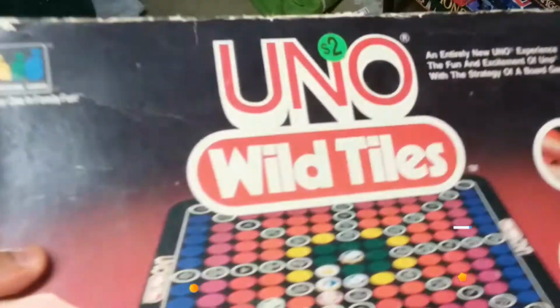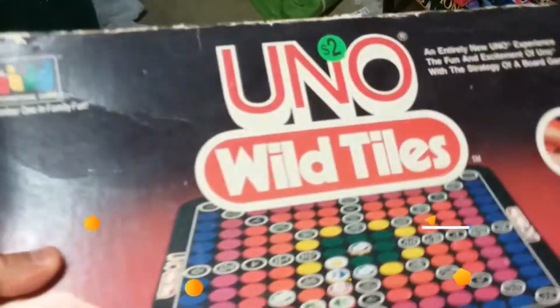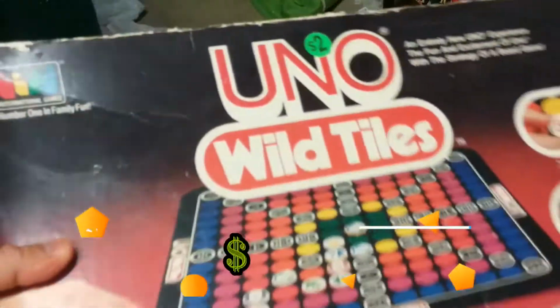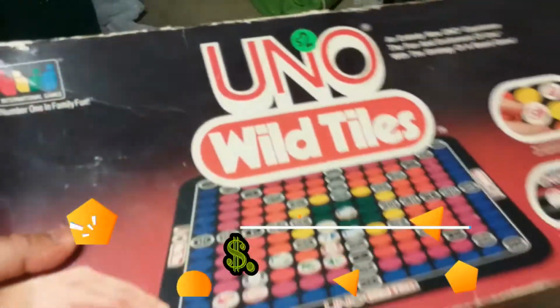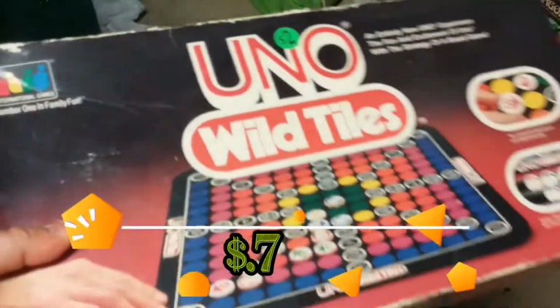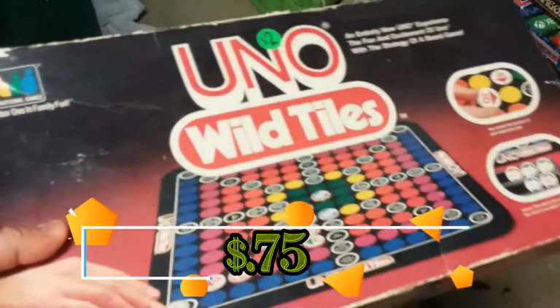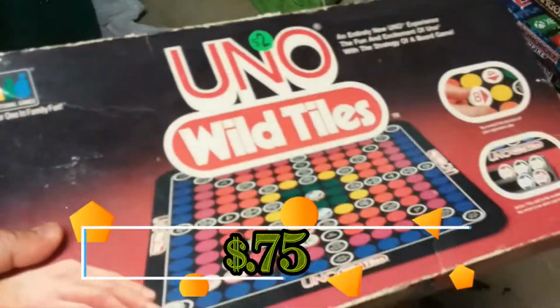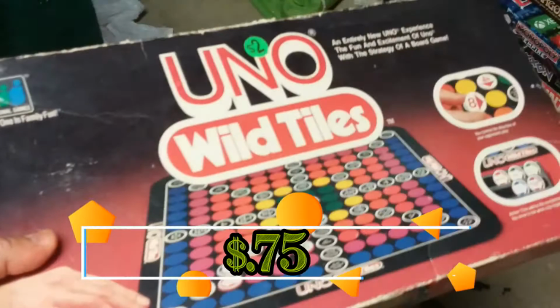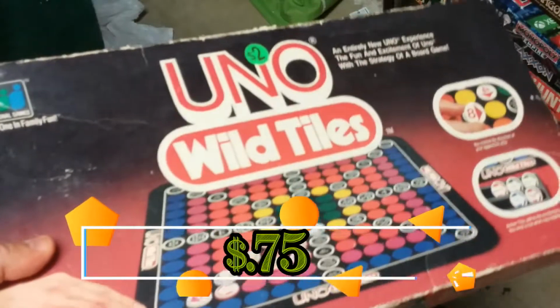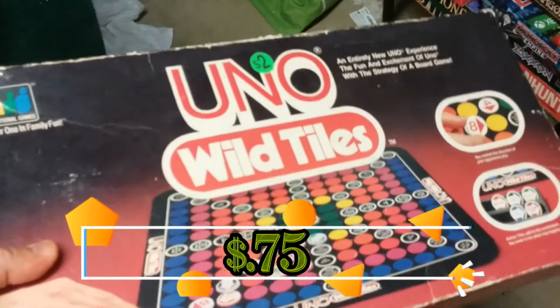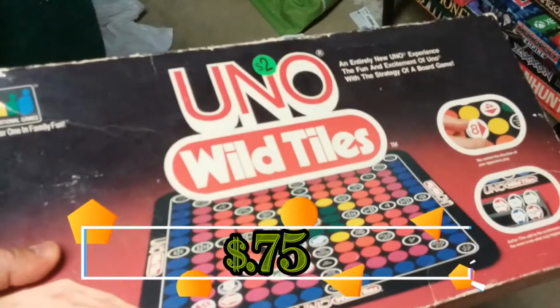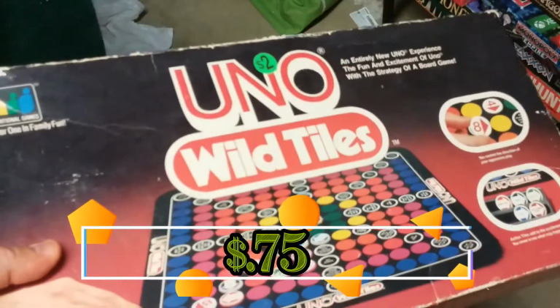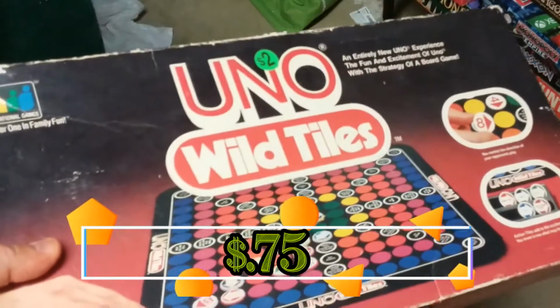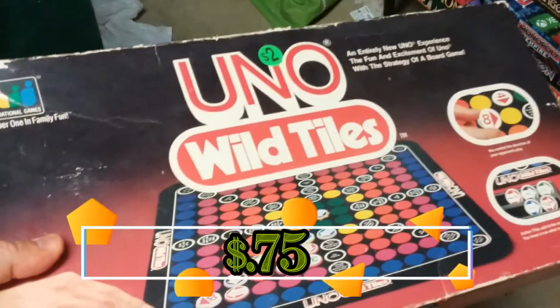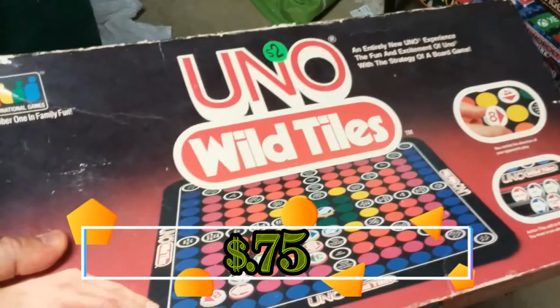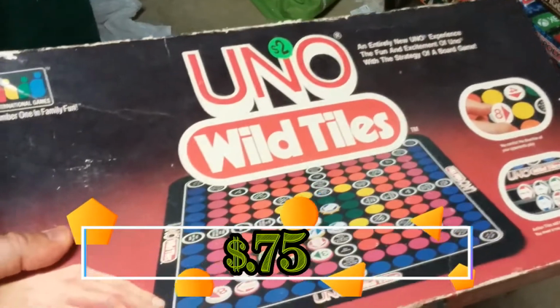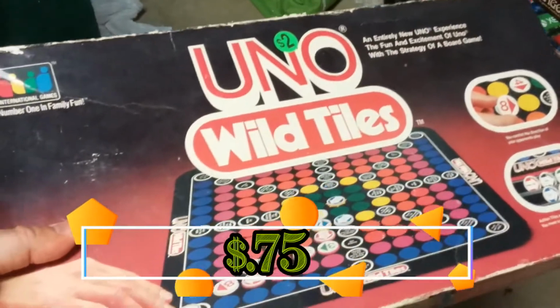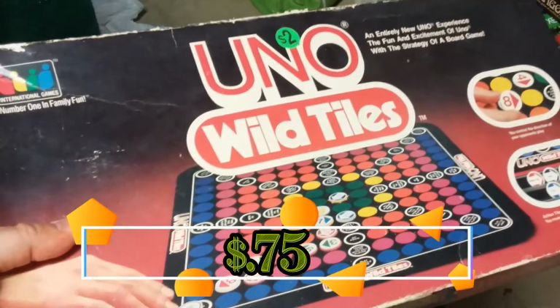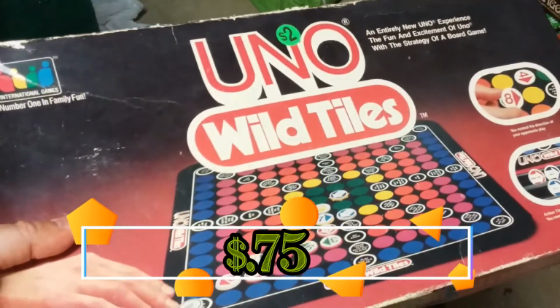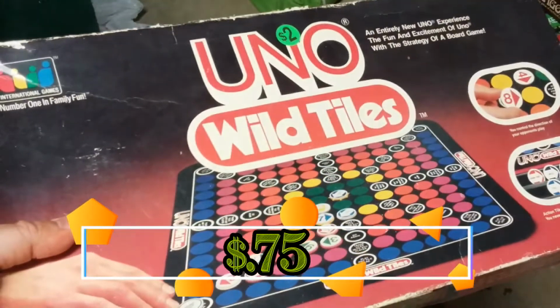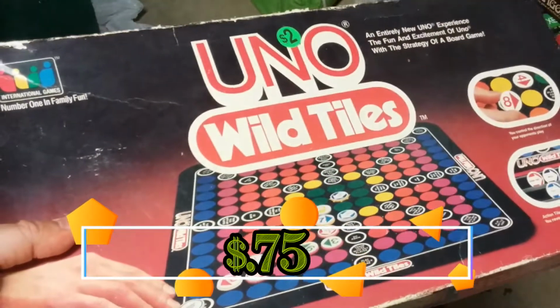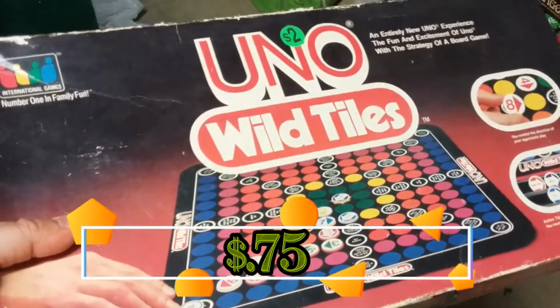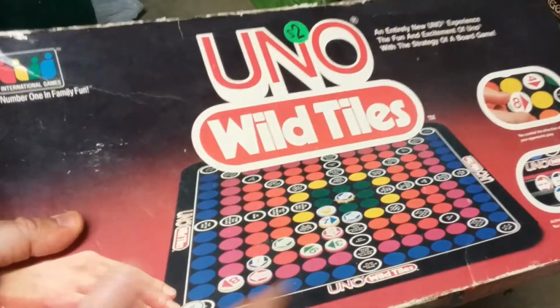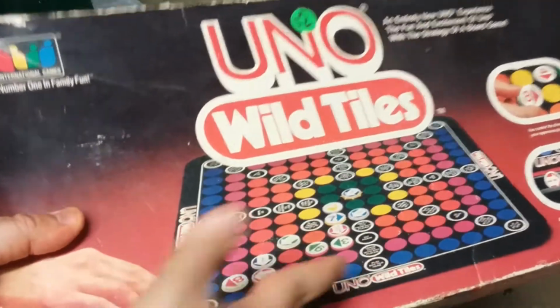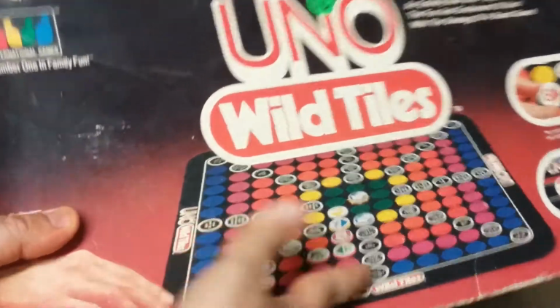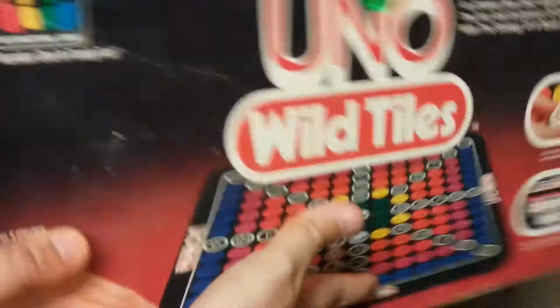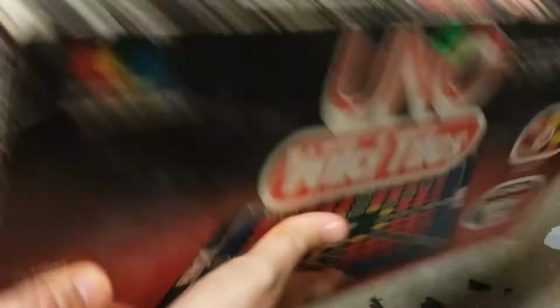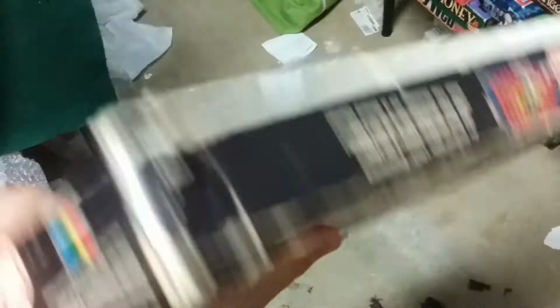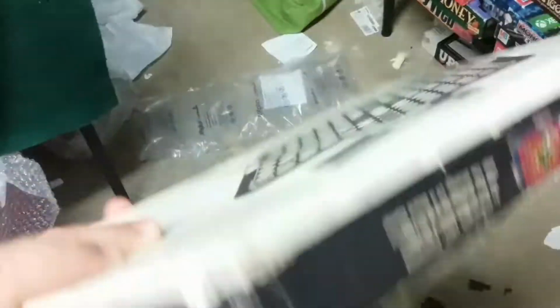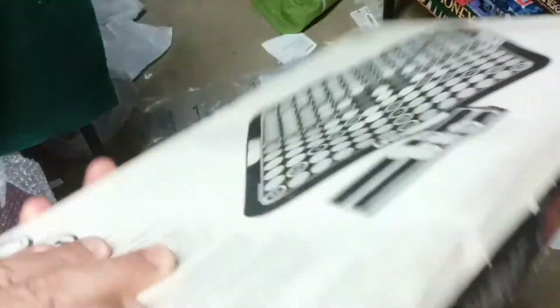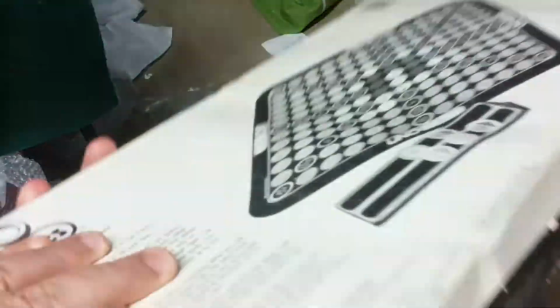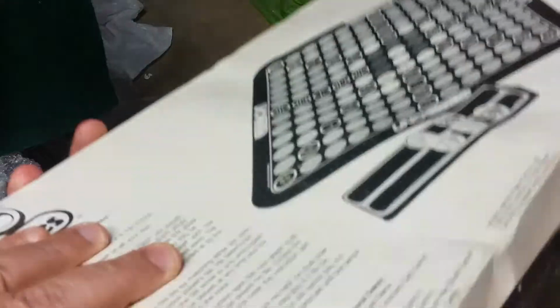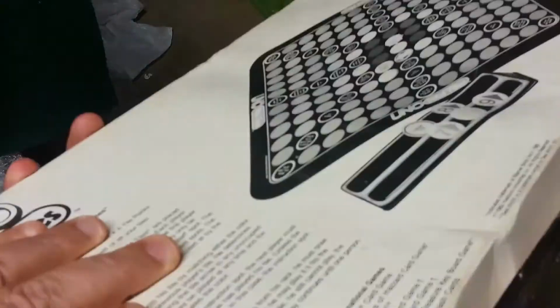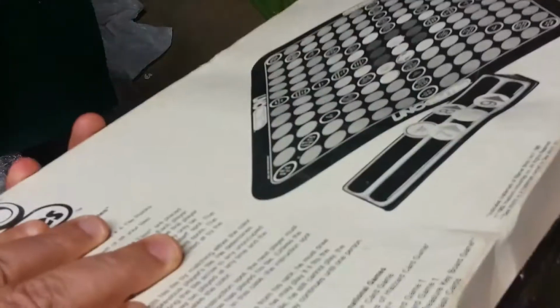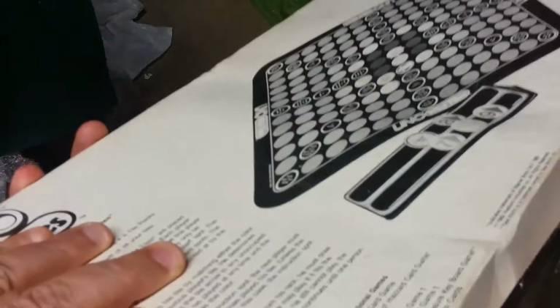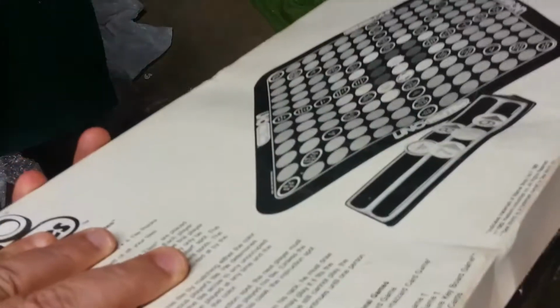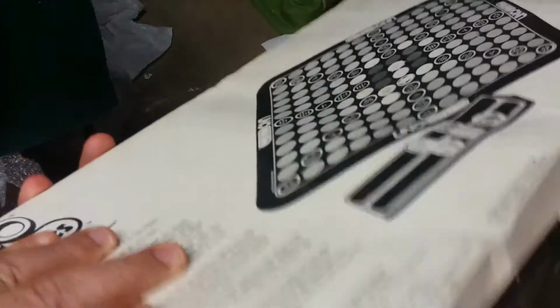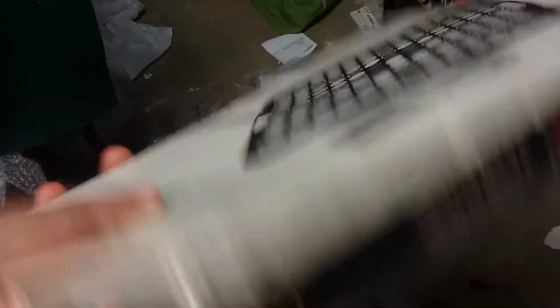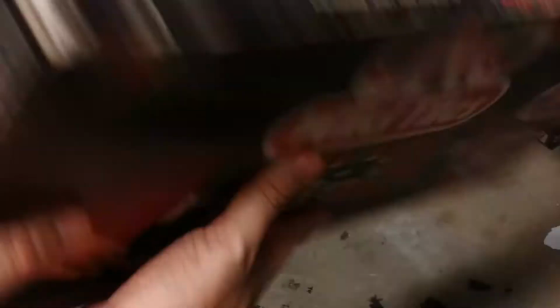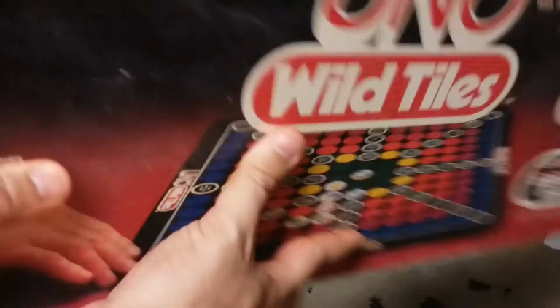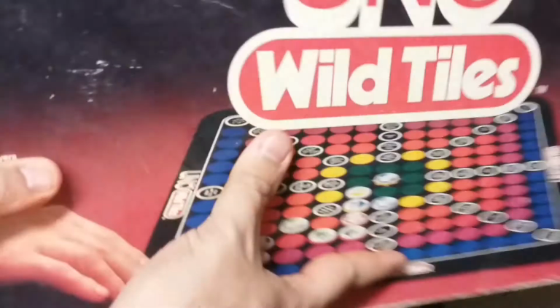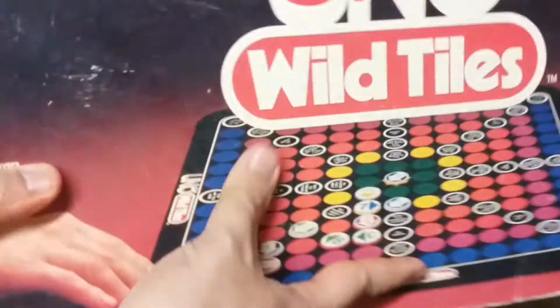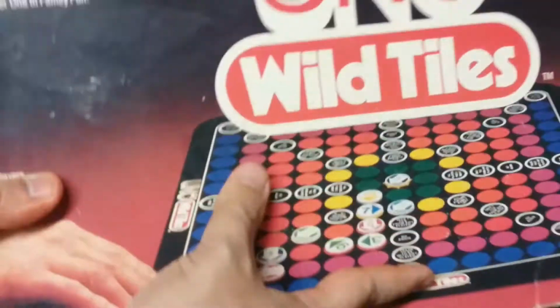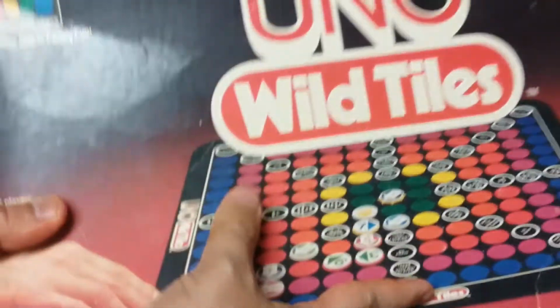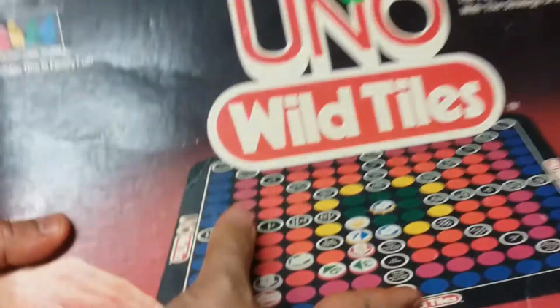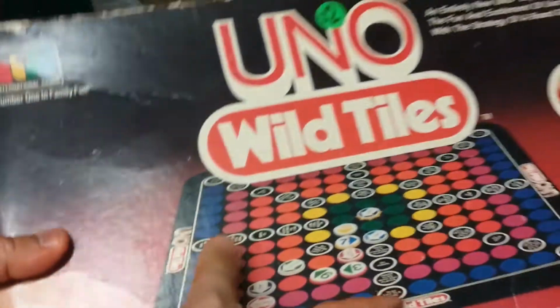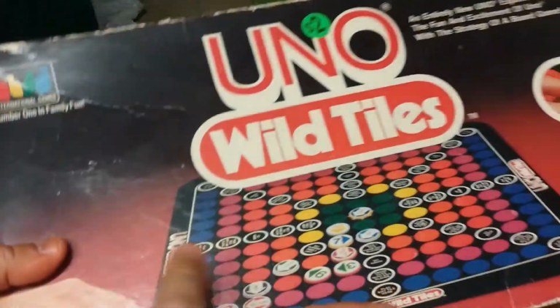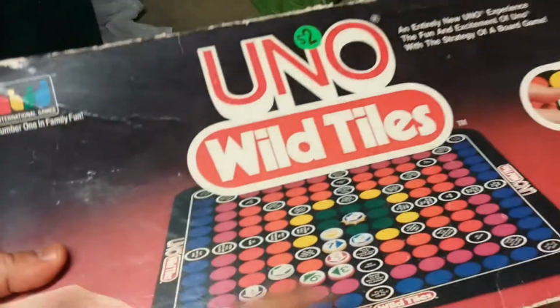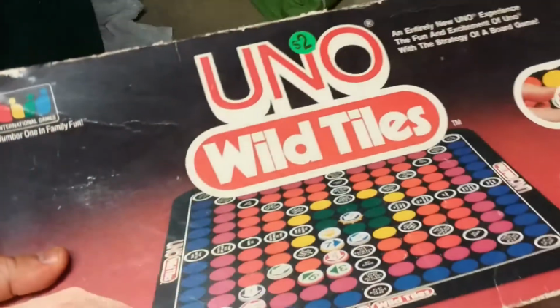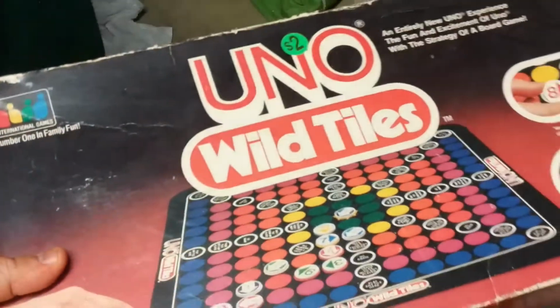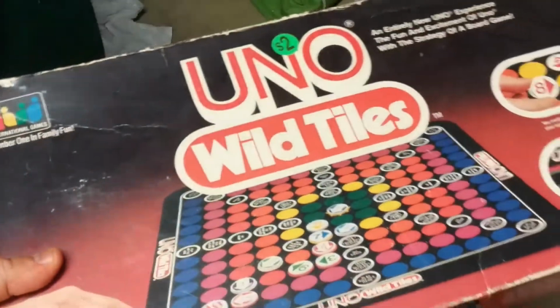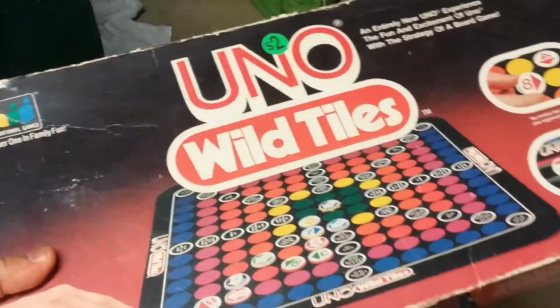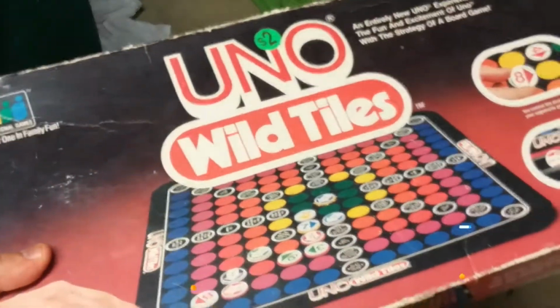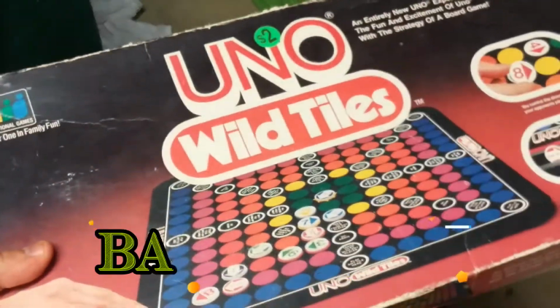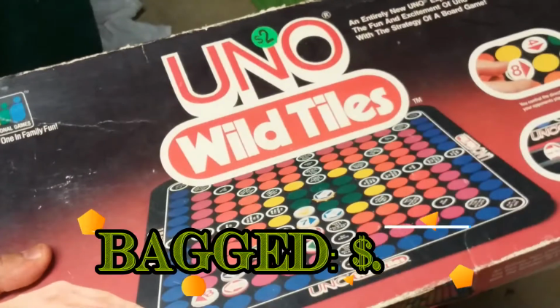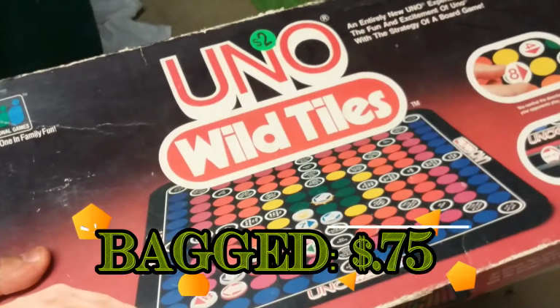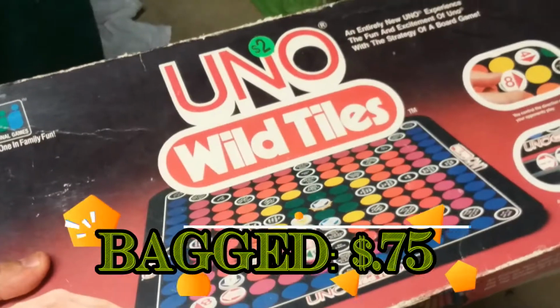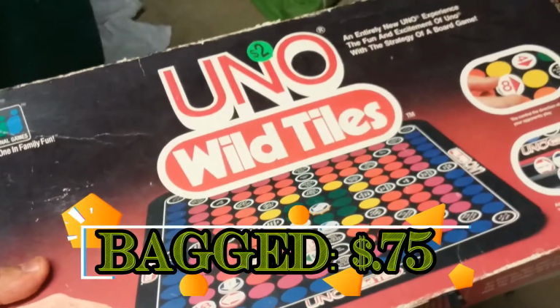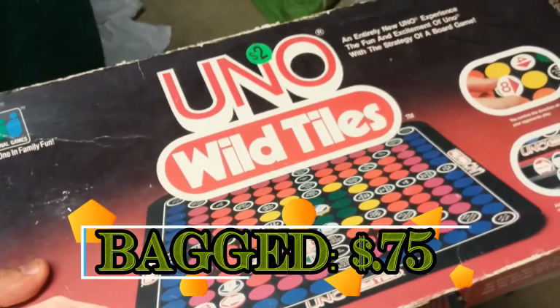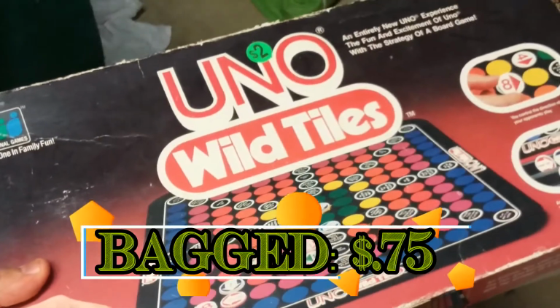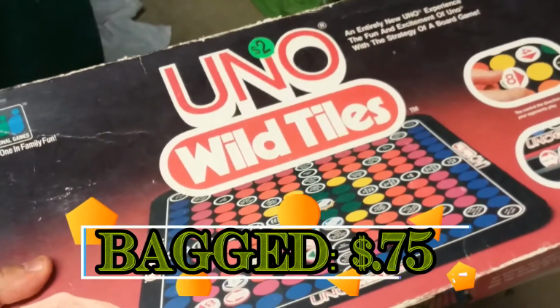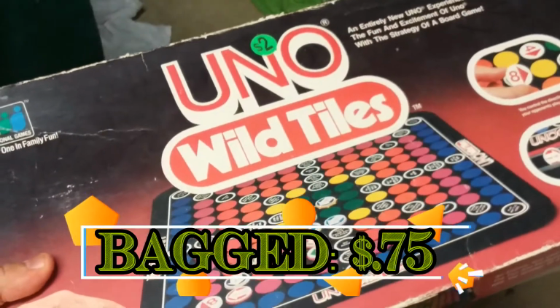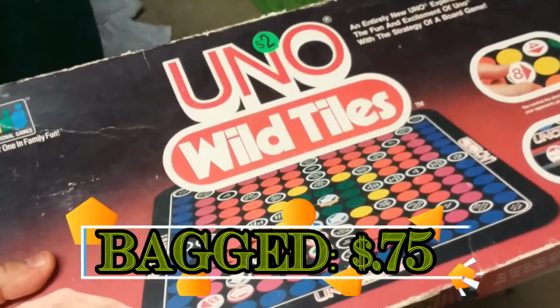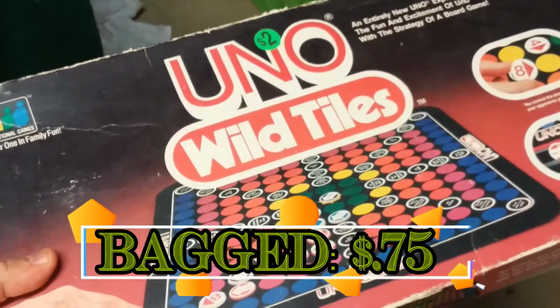Here we have Uno Wild Tiles. Great price for this game. The box is a little beat up and it's missing a few parts, but I've got spare parts for it, so I'm going to pick it up.